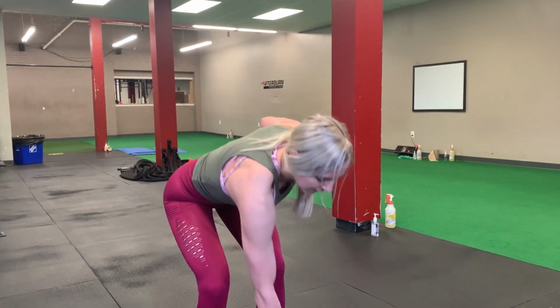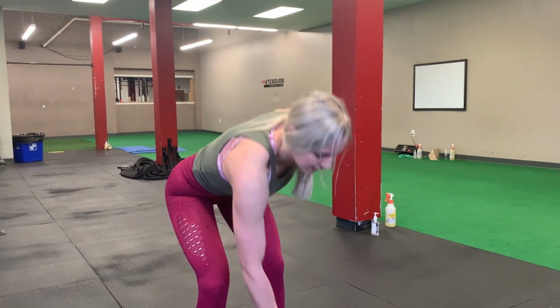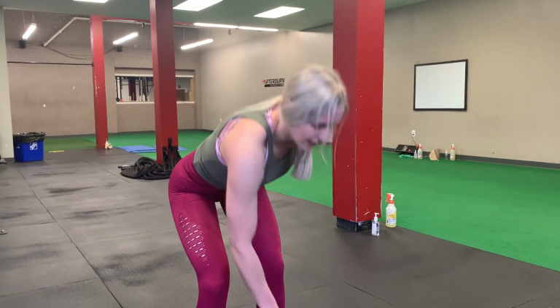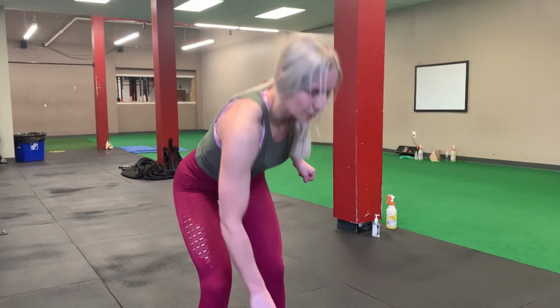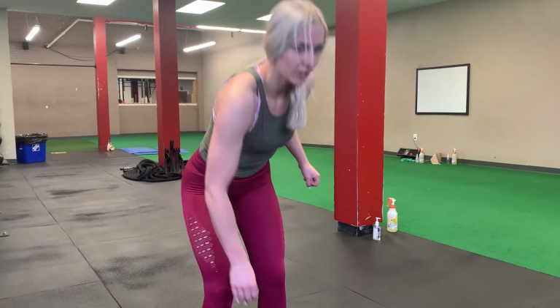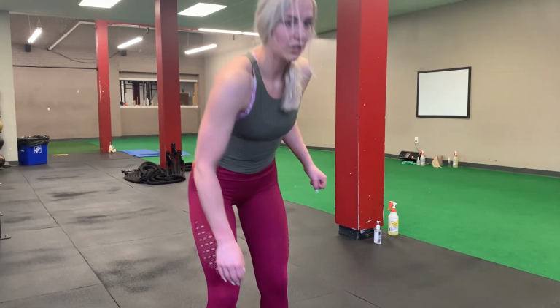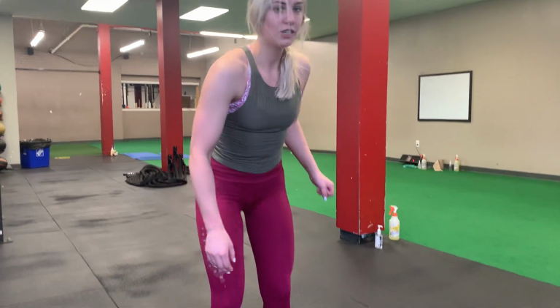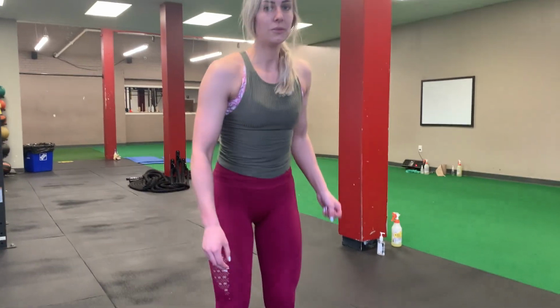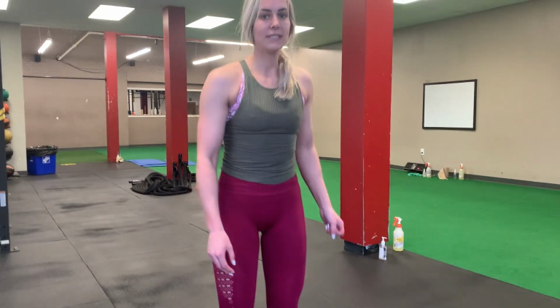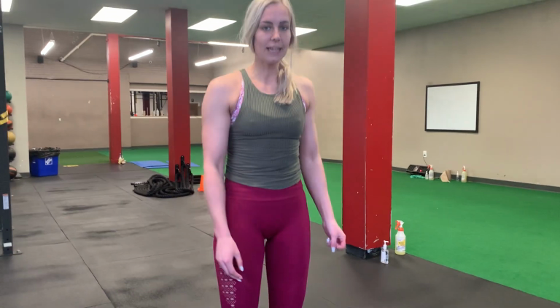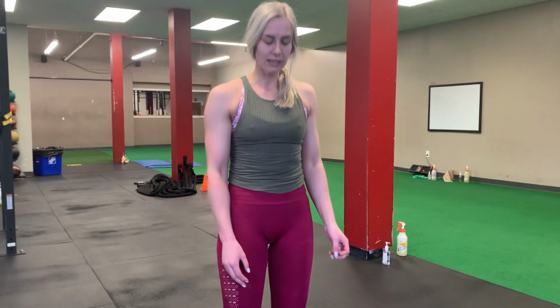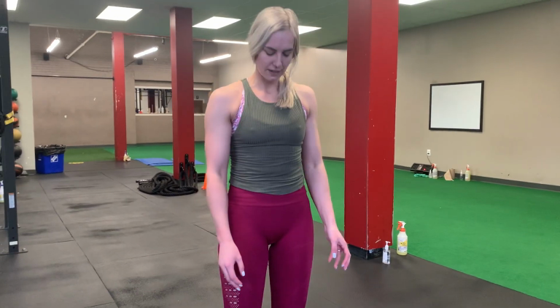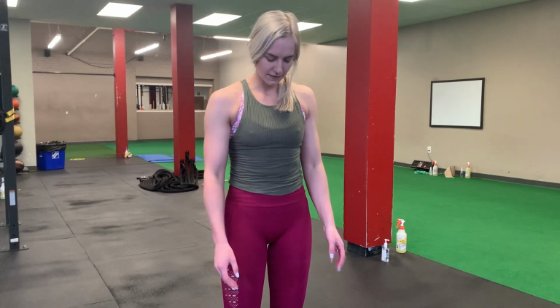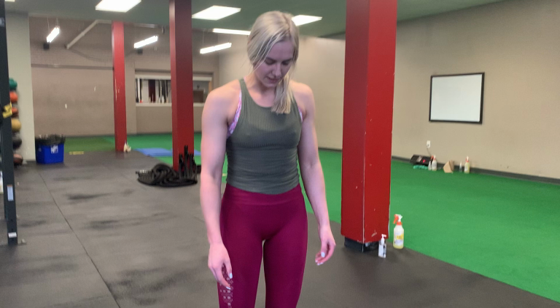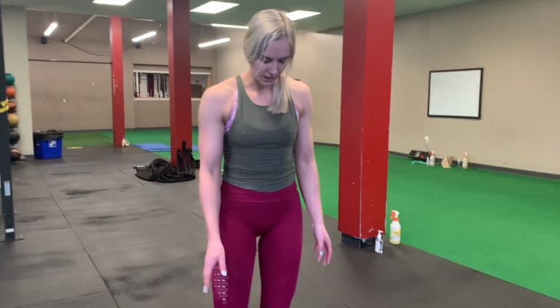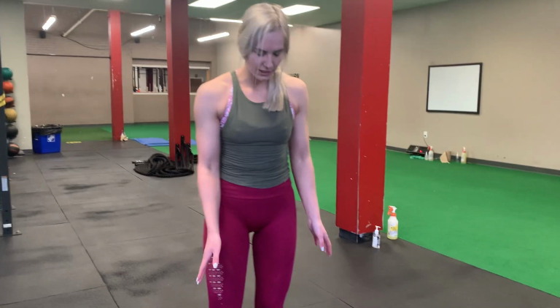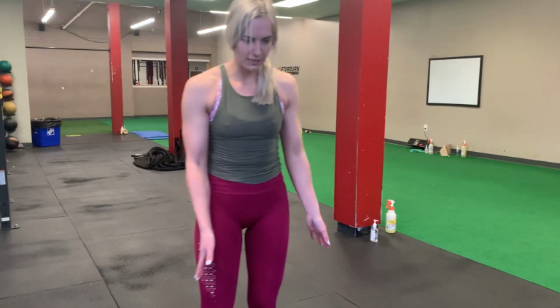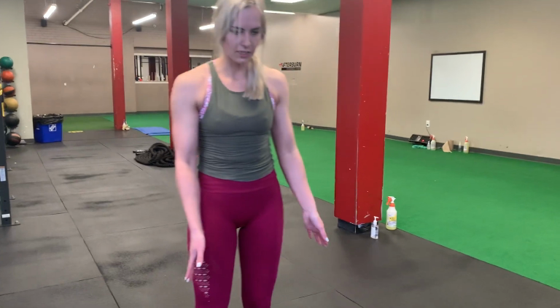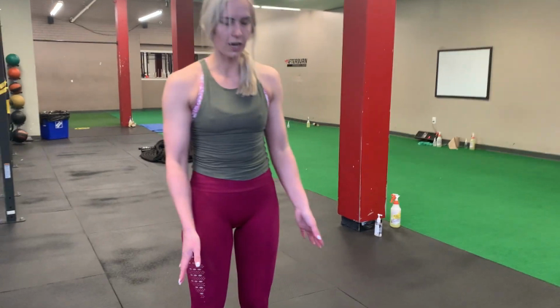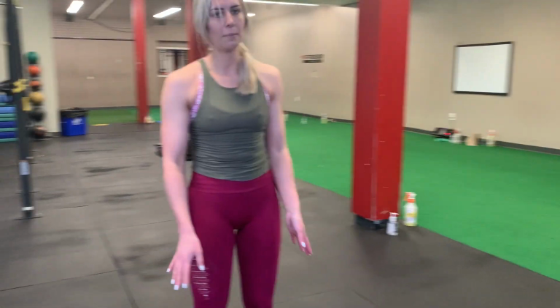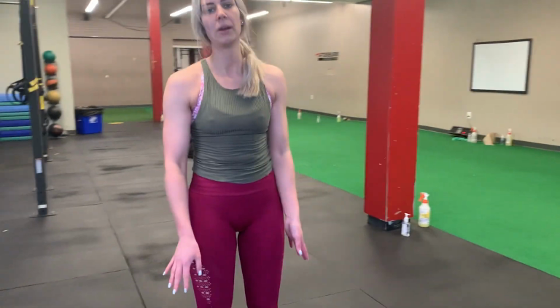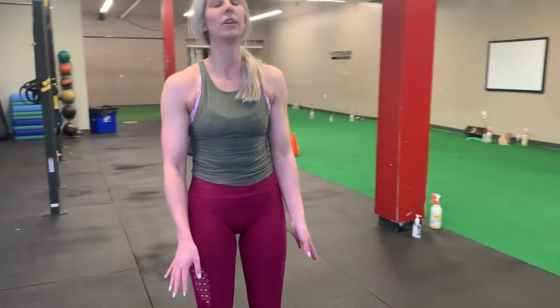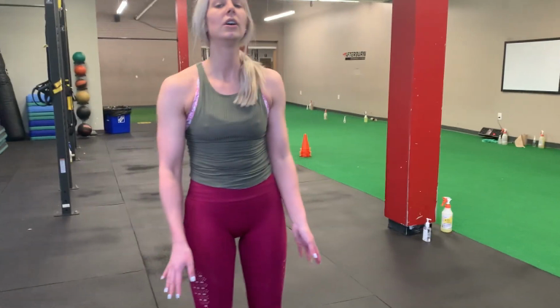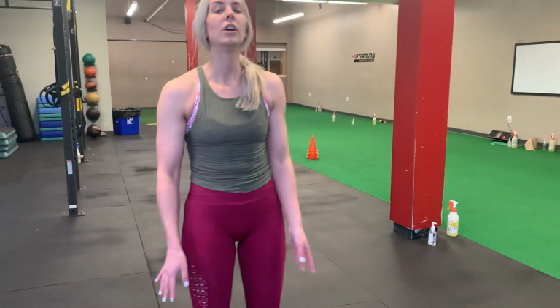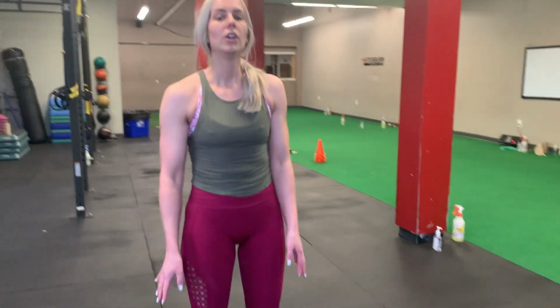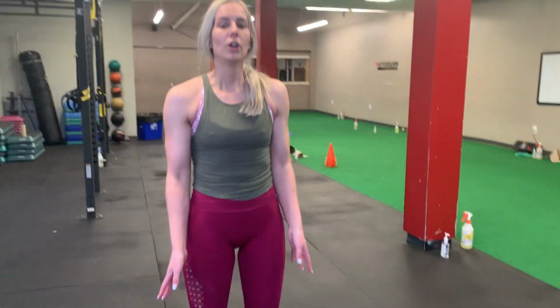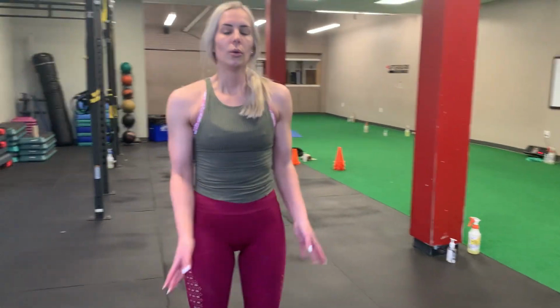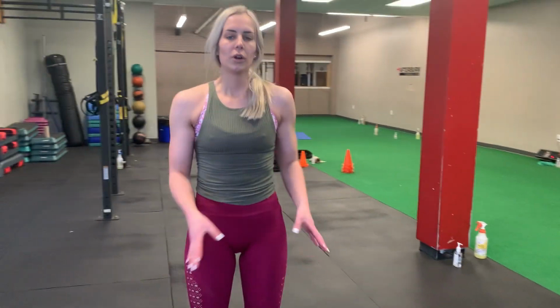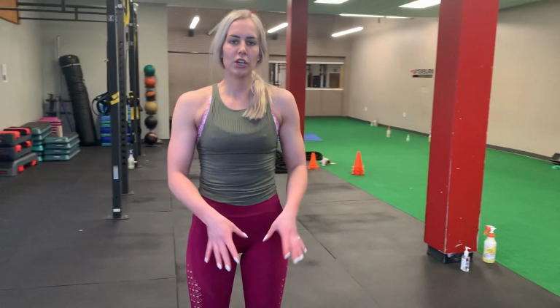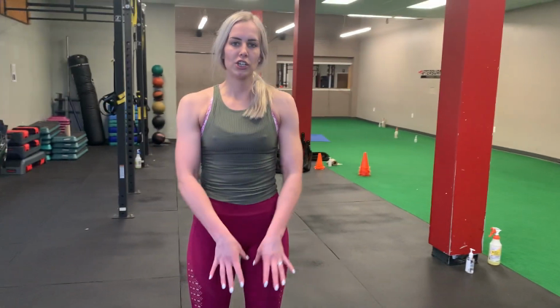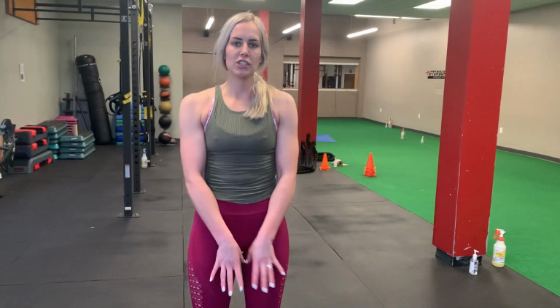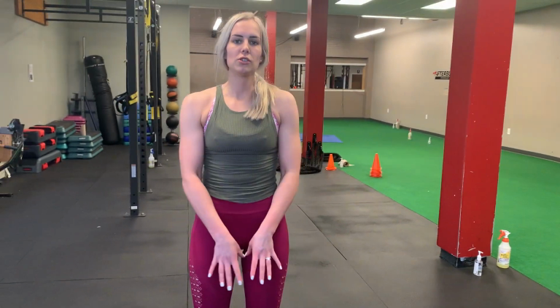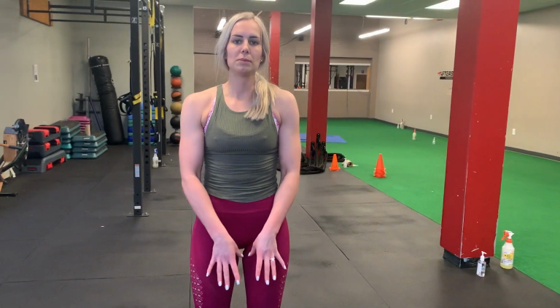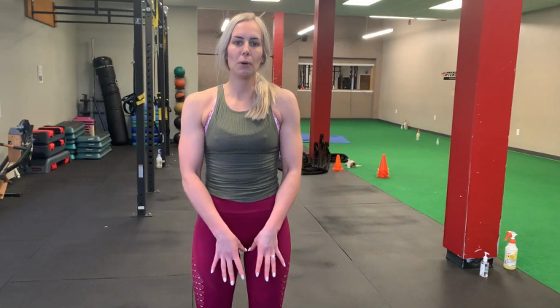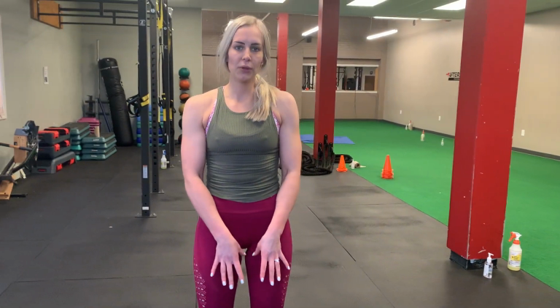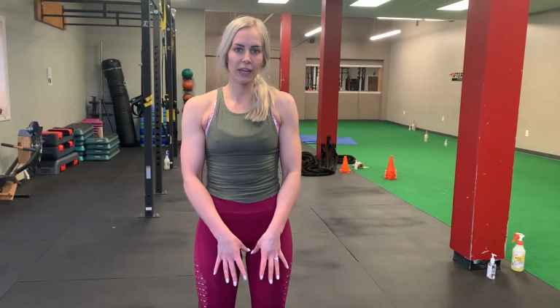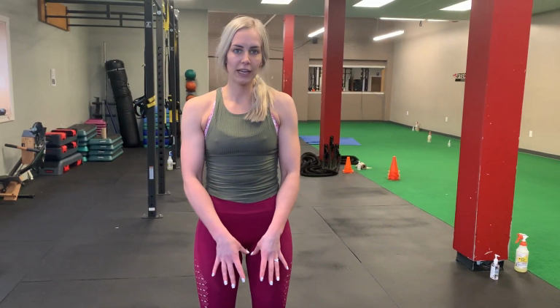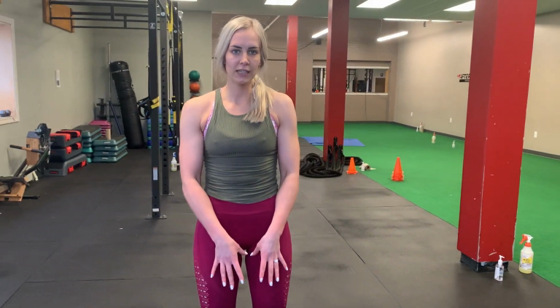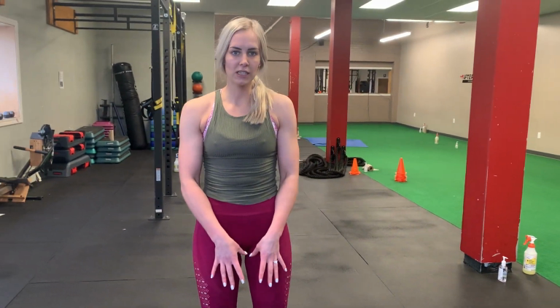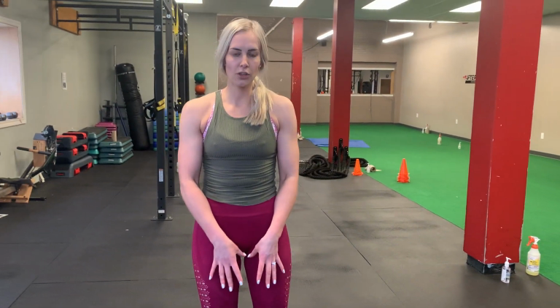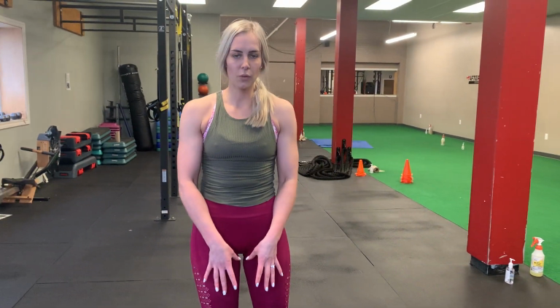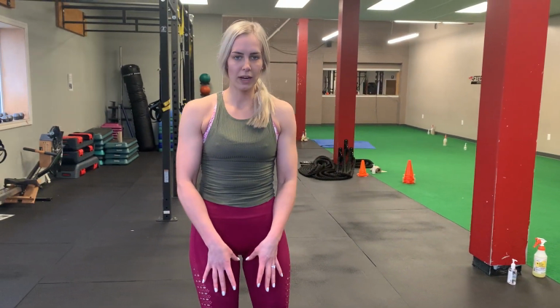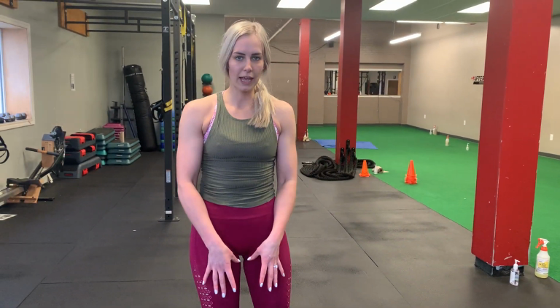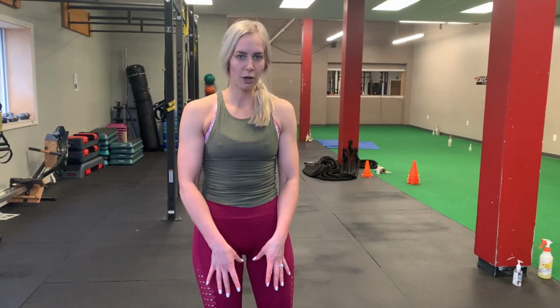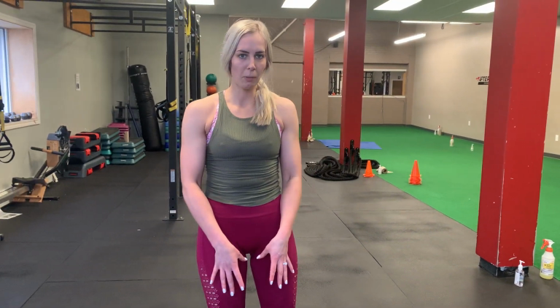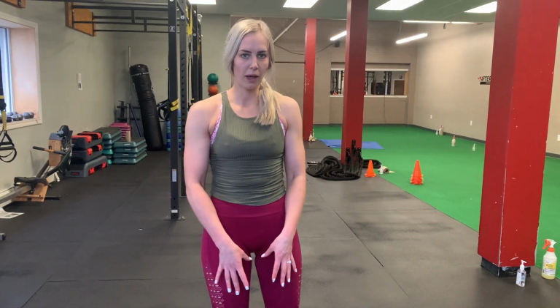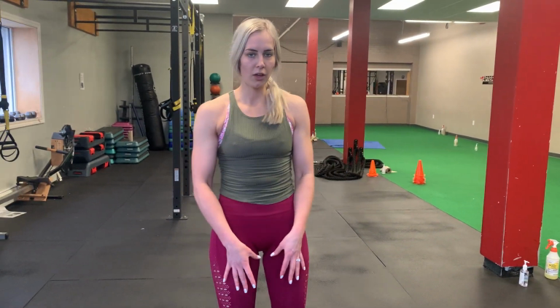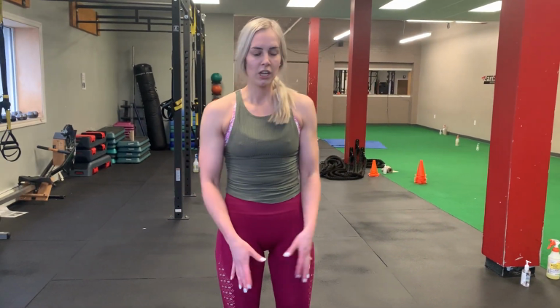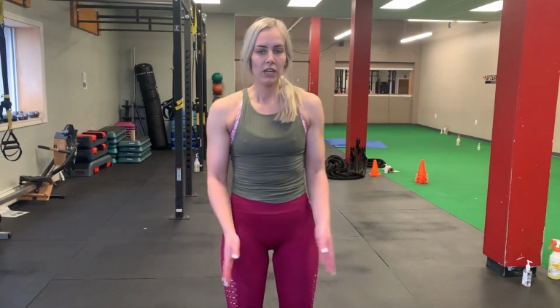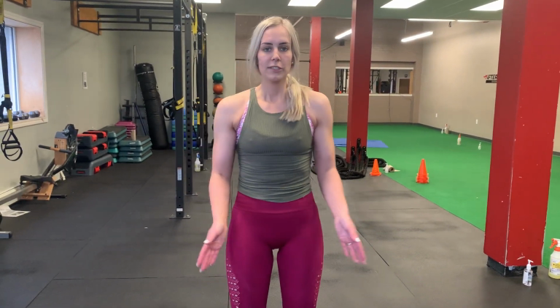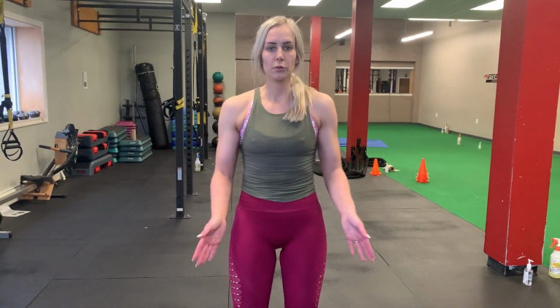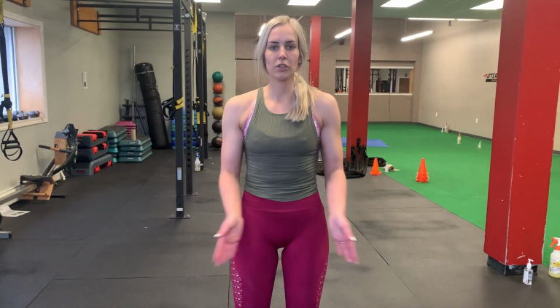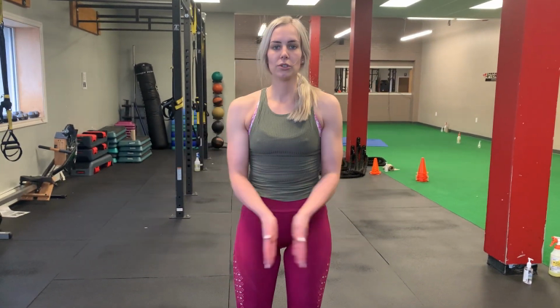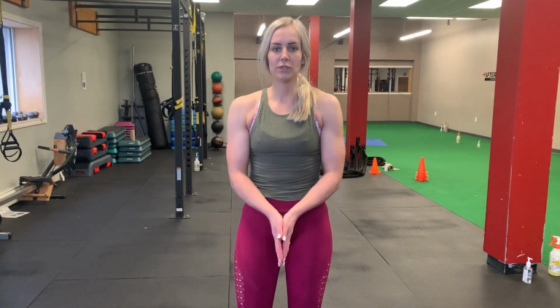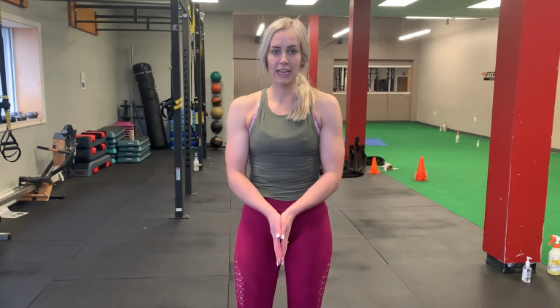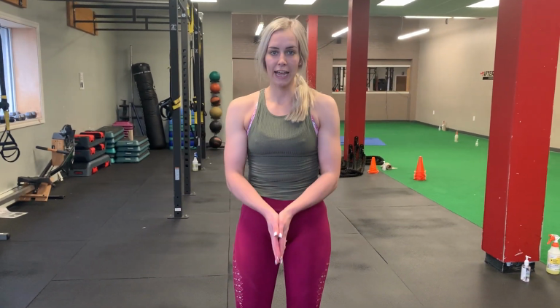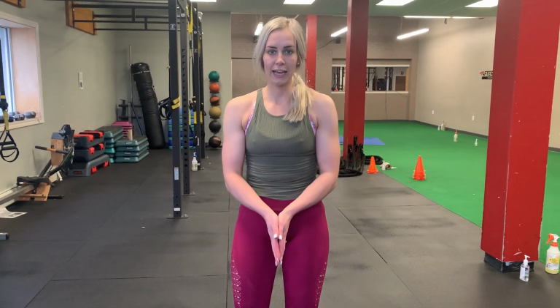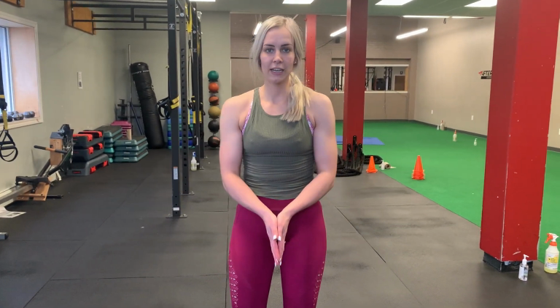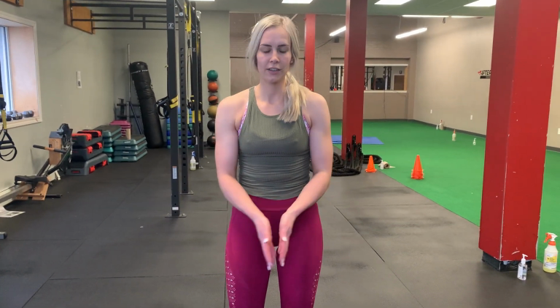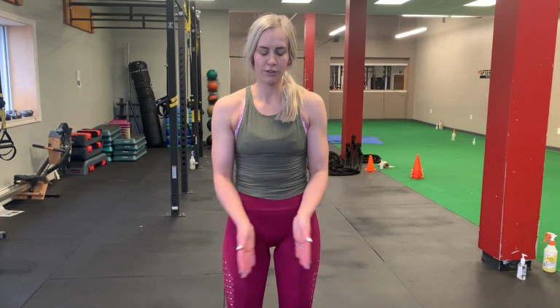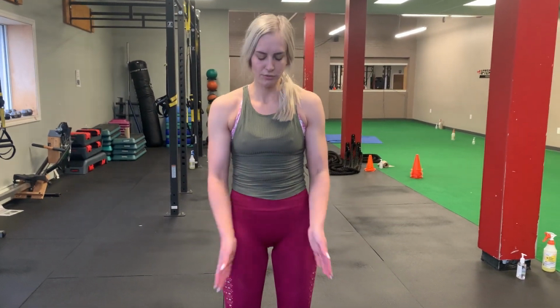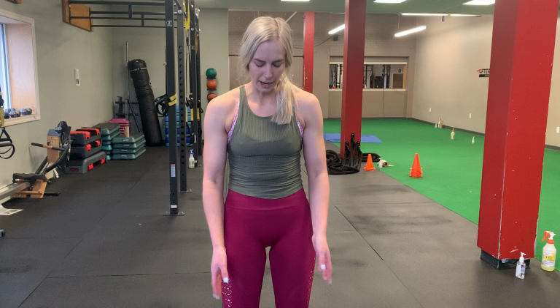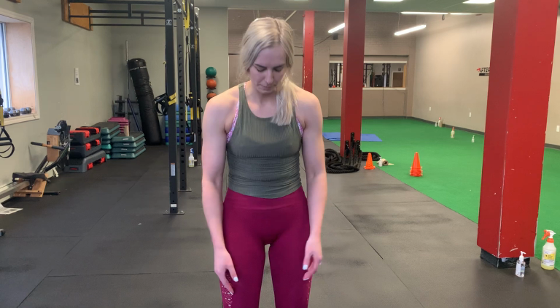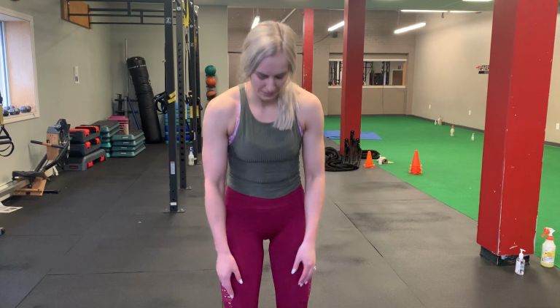Now we're going to do deadlifts. This time we're going to just use both hands on the one kettlebell. So we're going to do 10 reps.